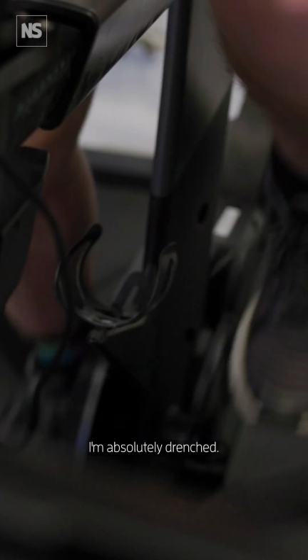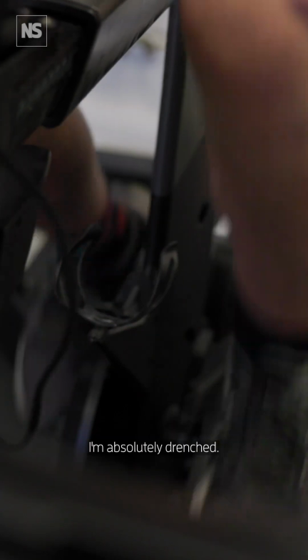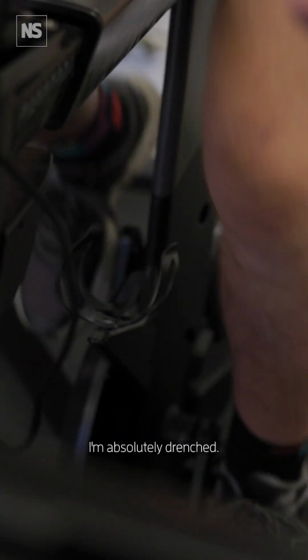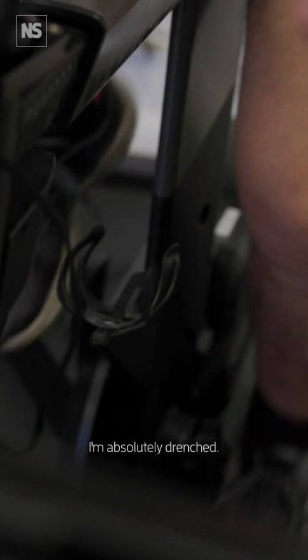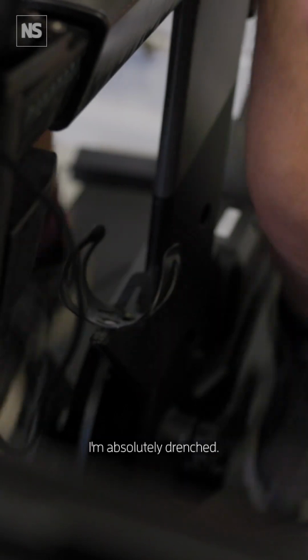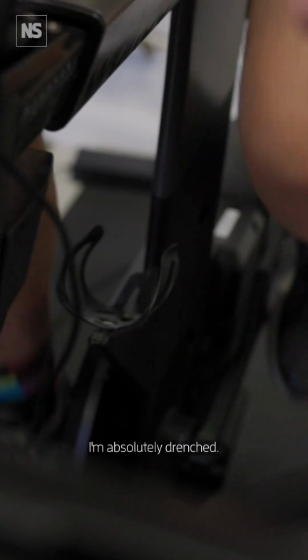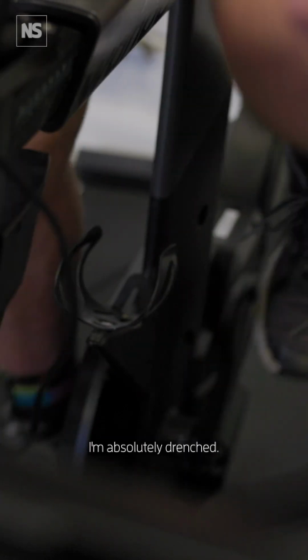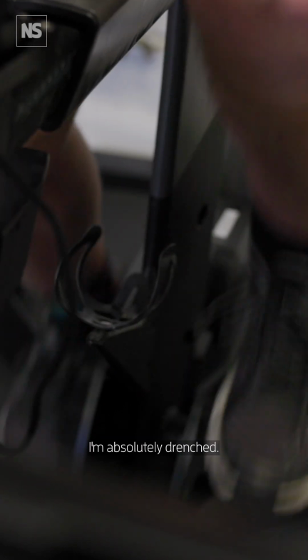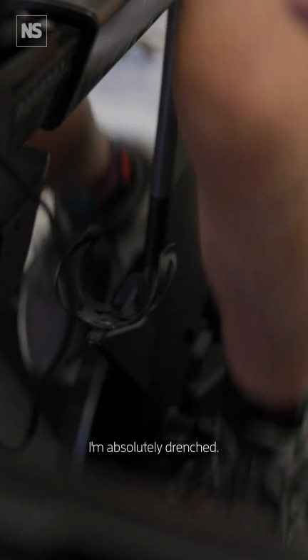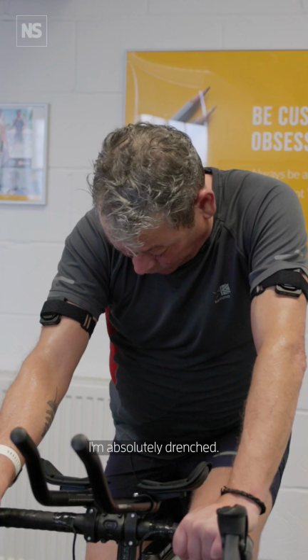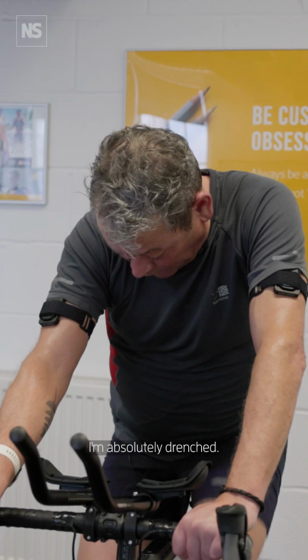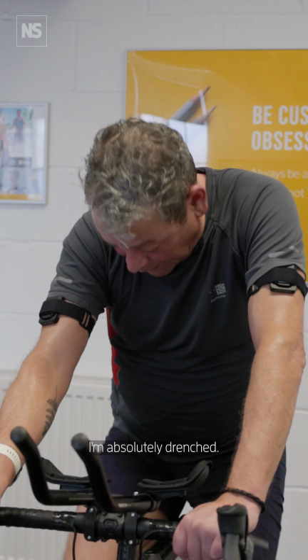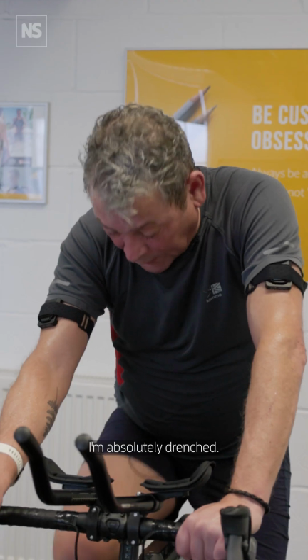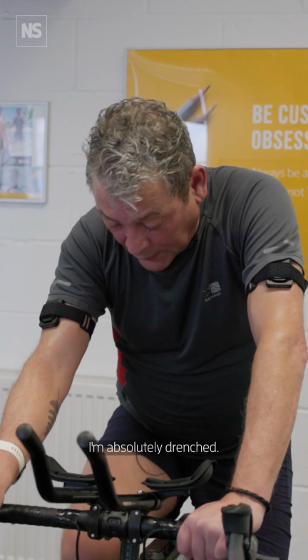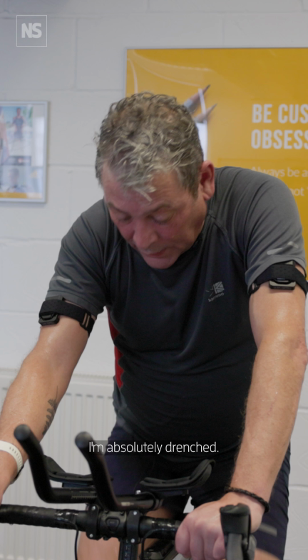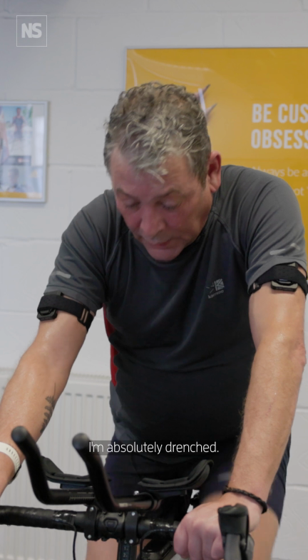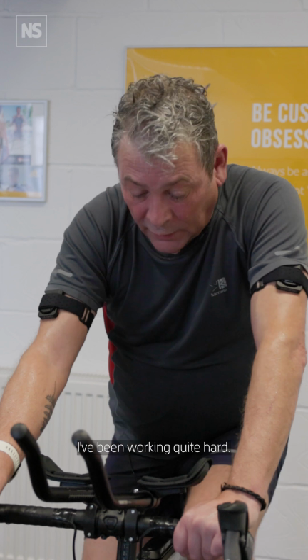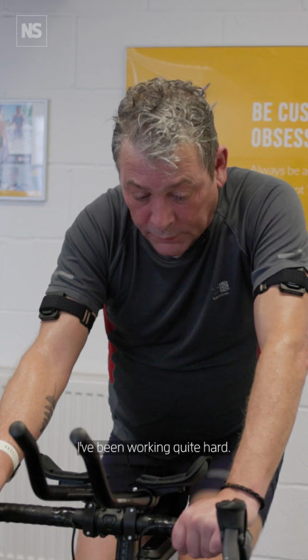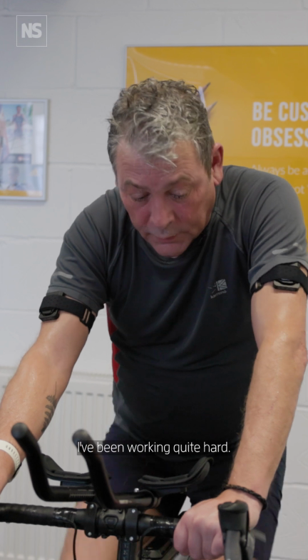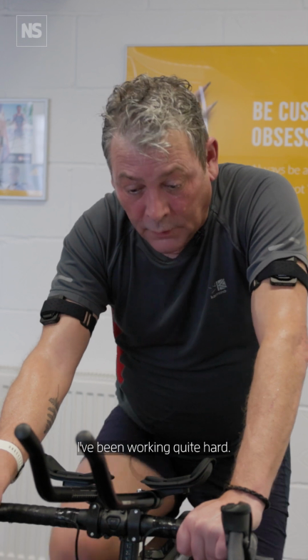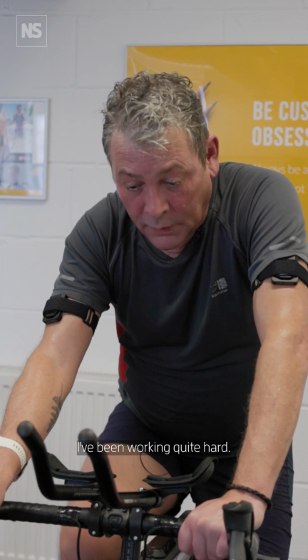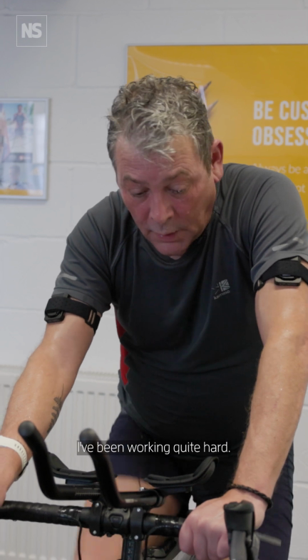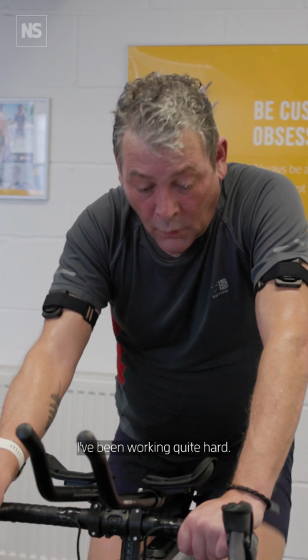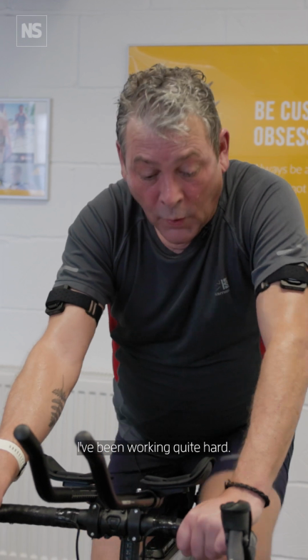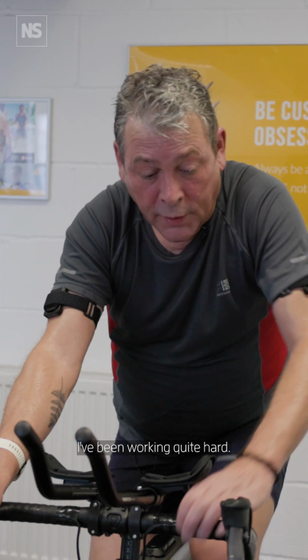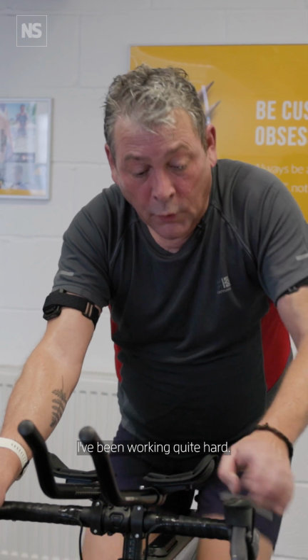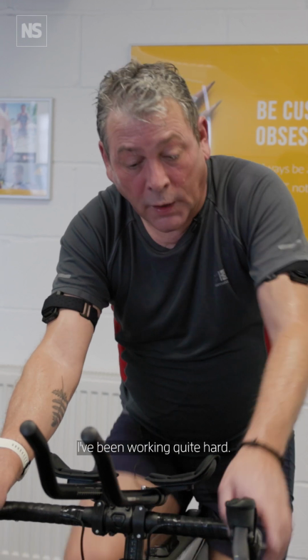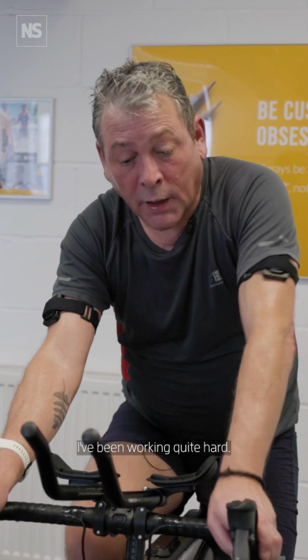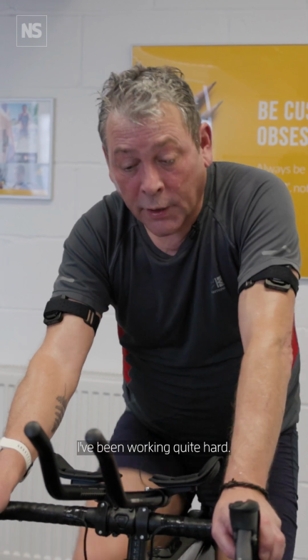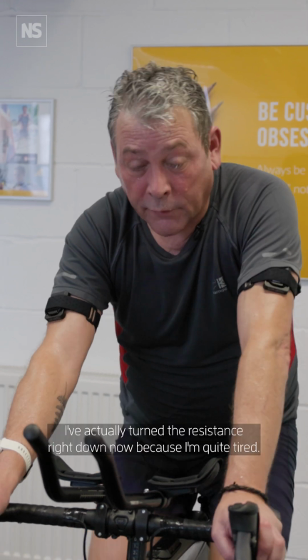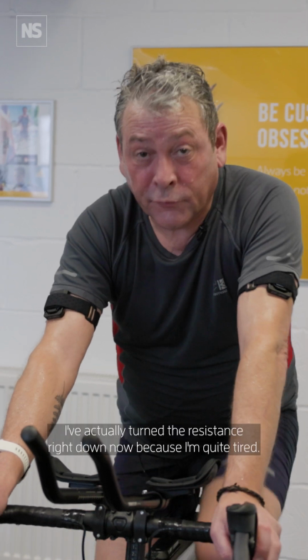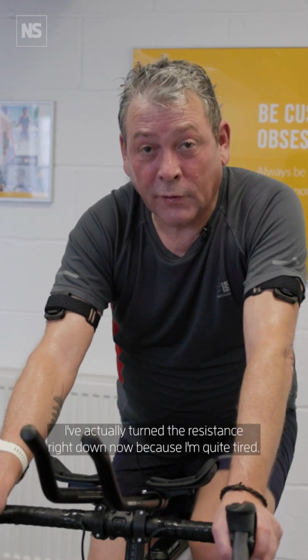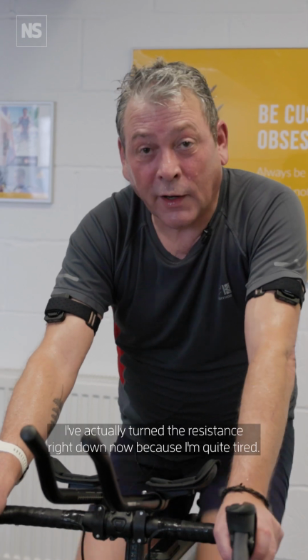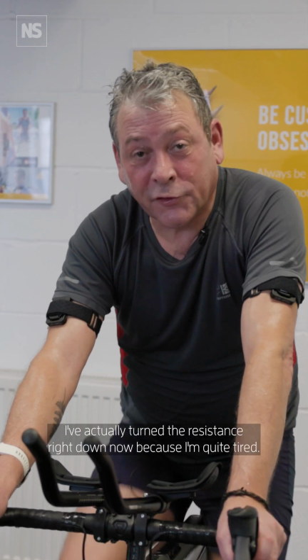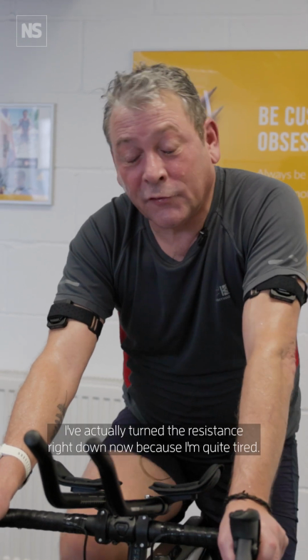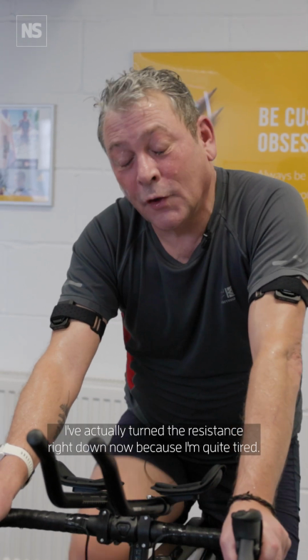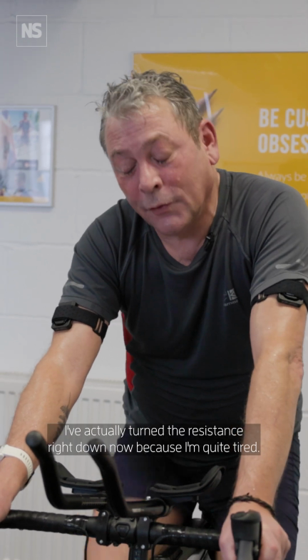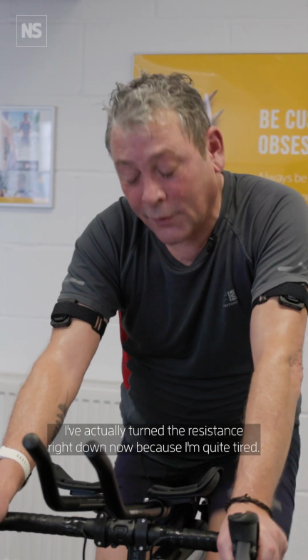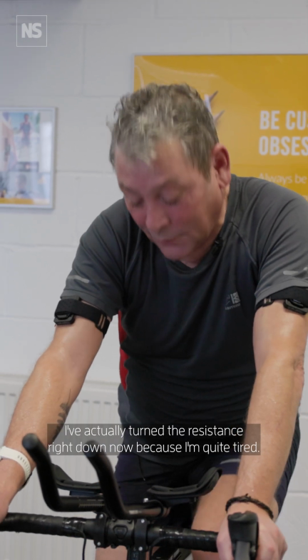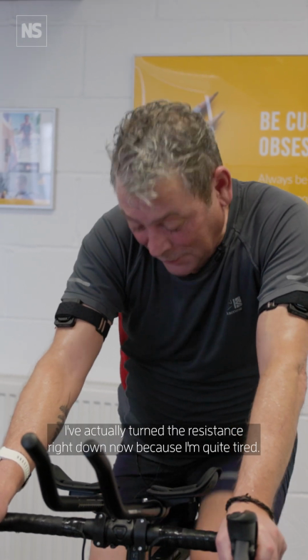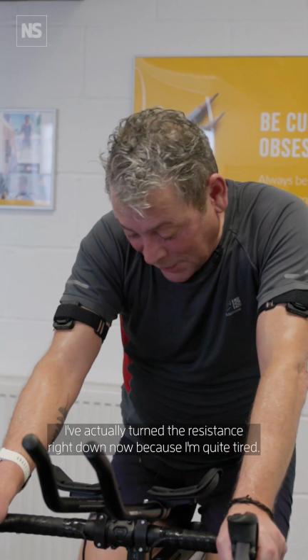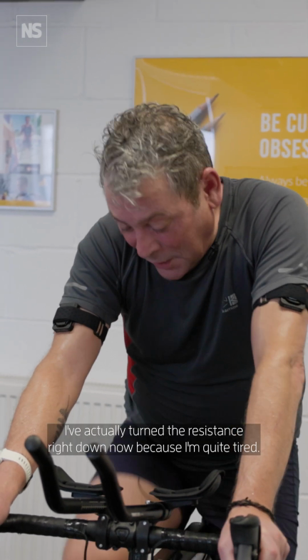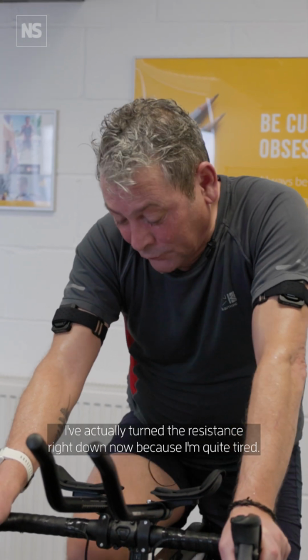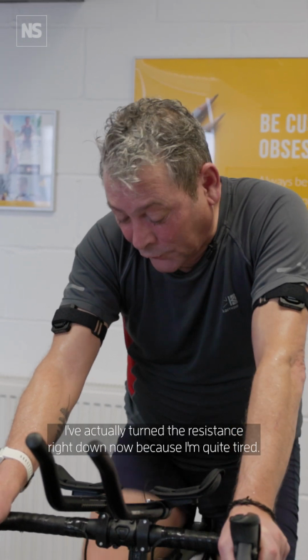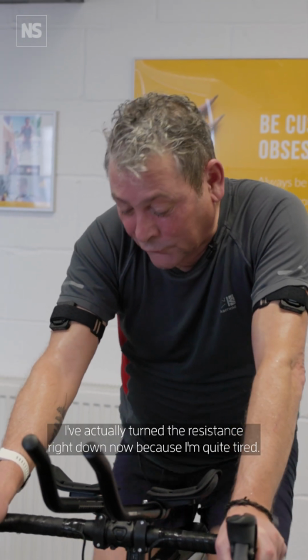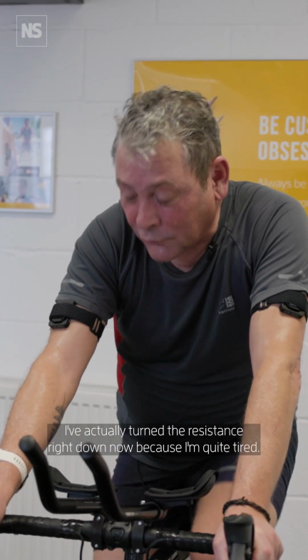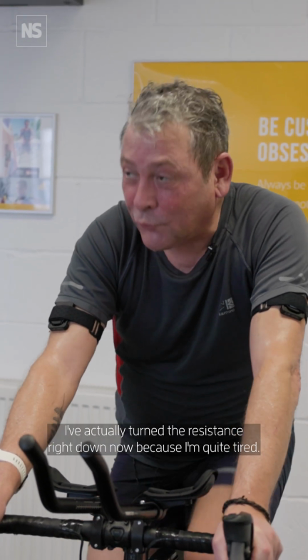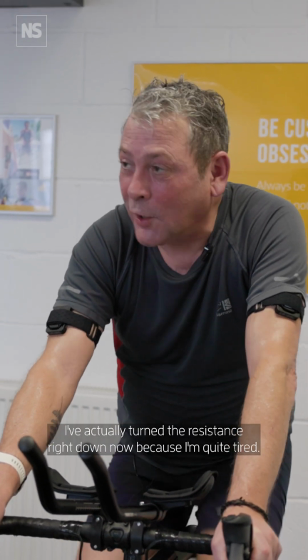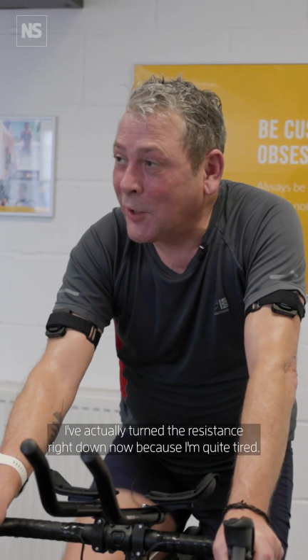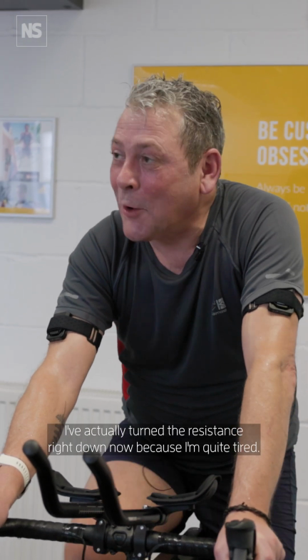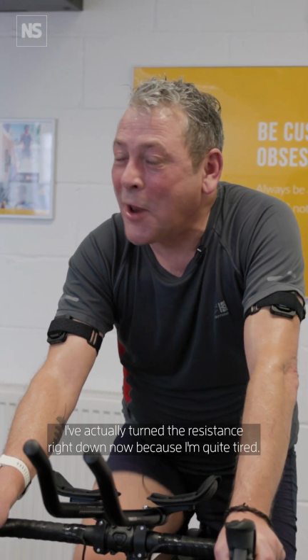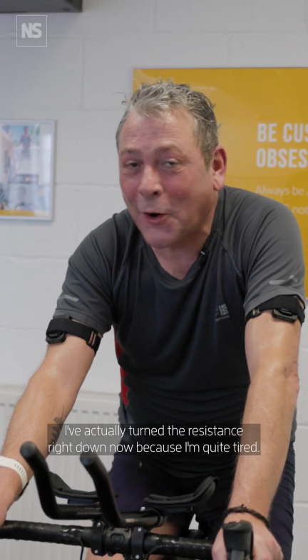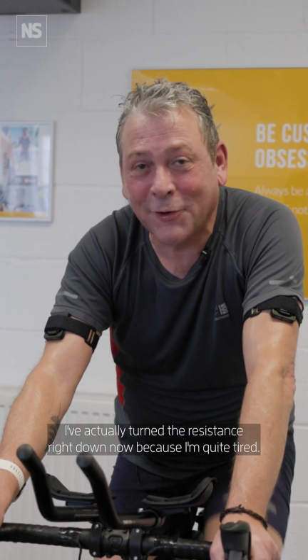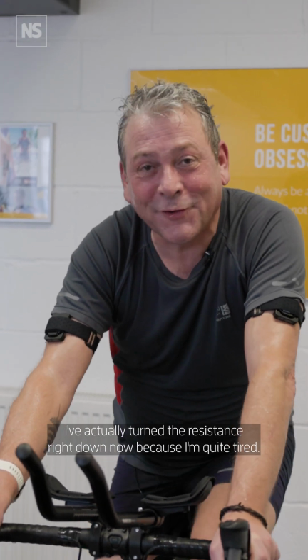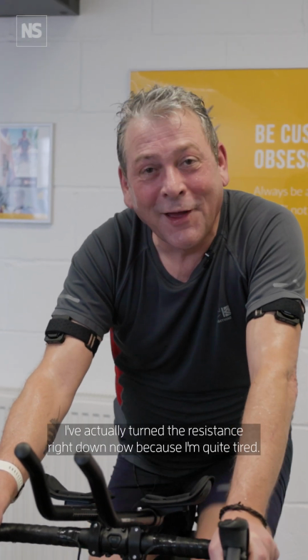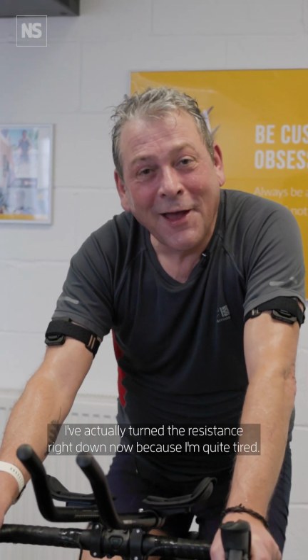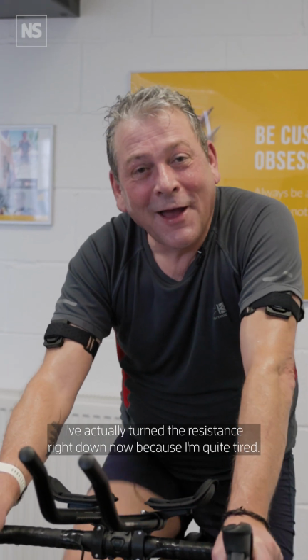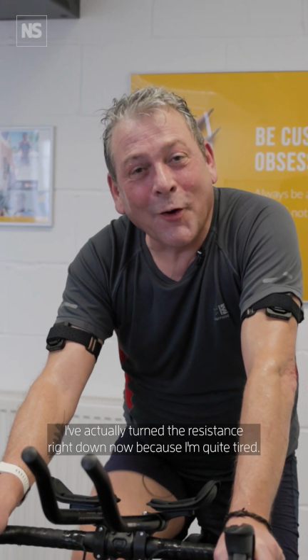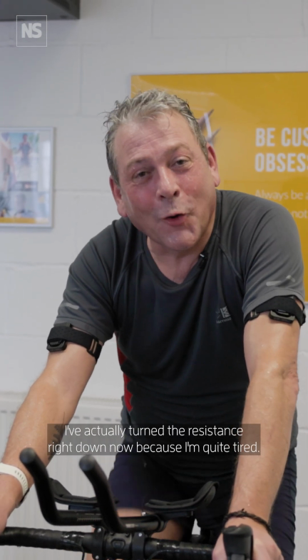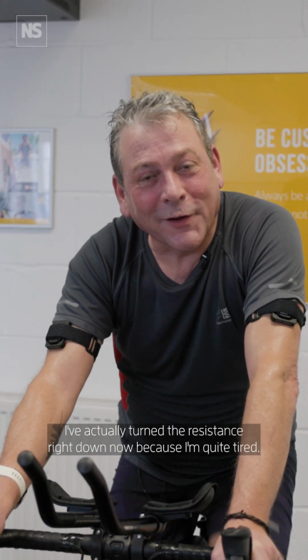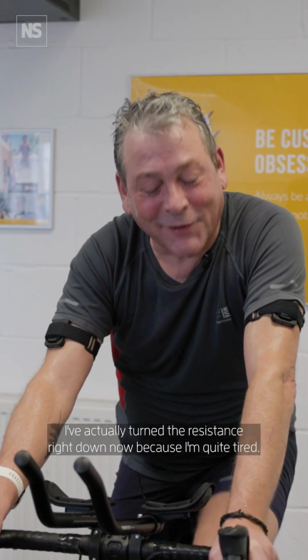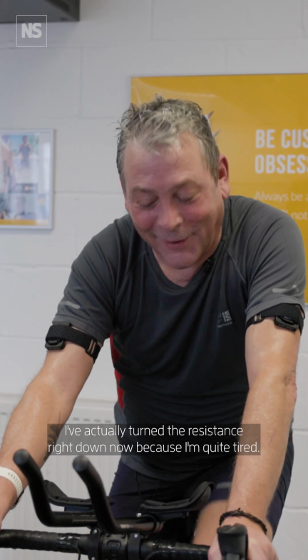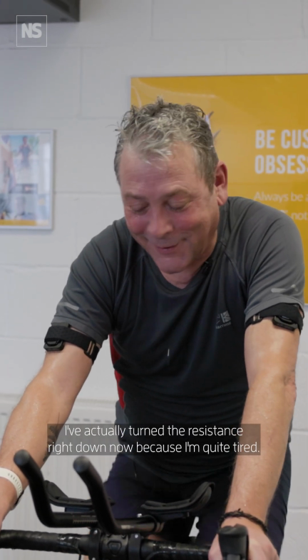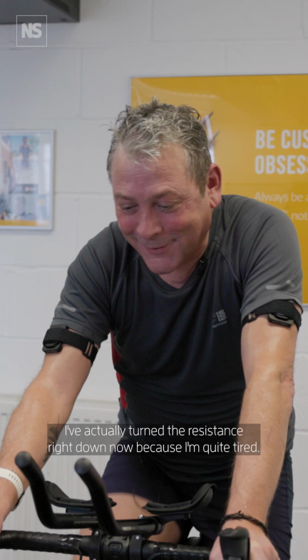I'm absolutely drenched. I've been working quite hard. I've actually turned the resistance right down now because I'm quite tired.